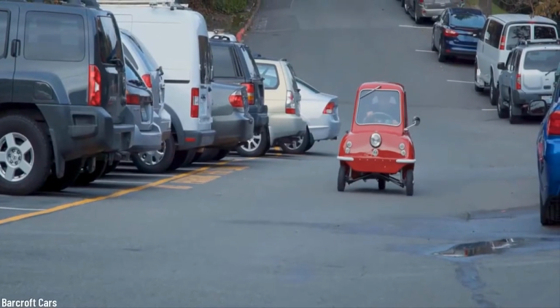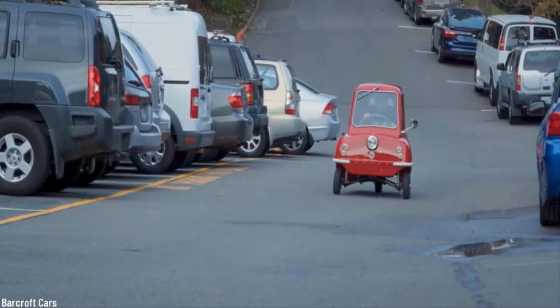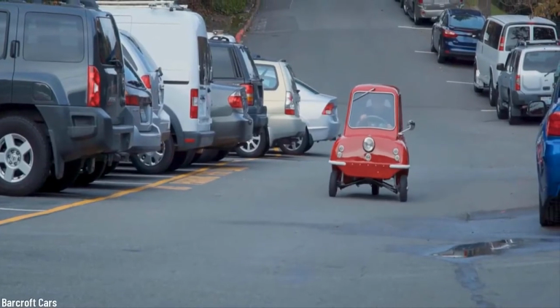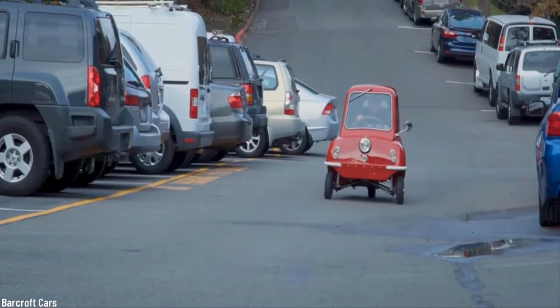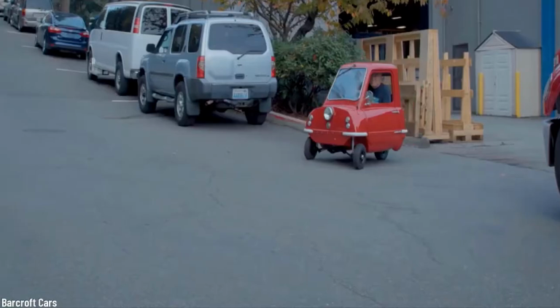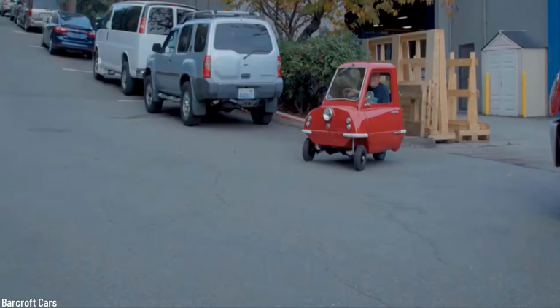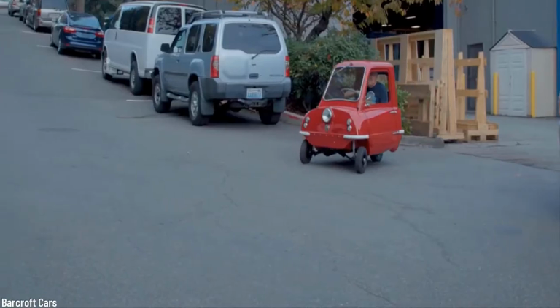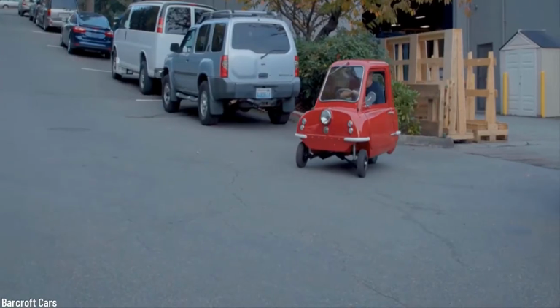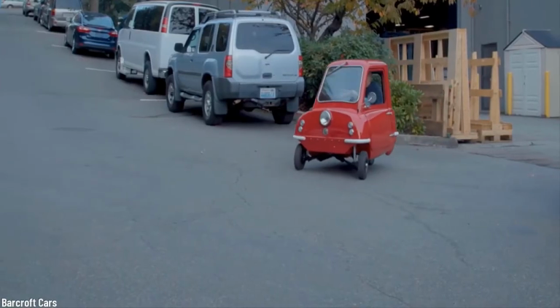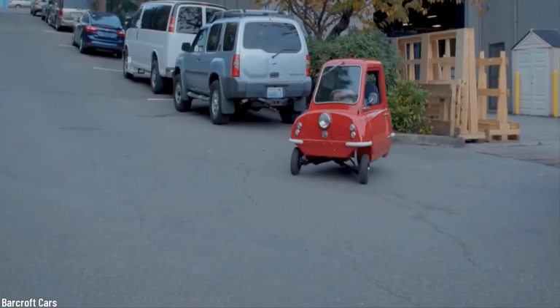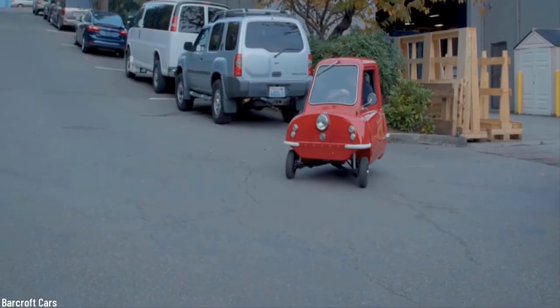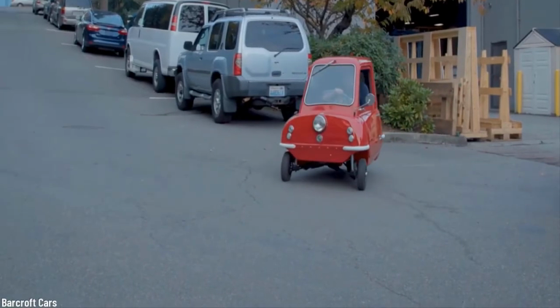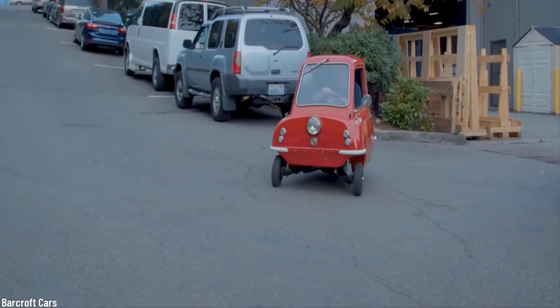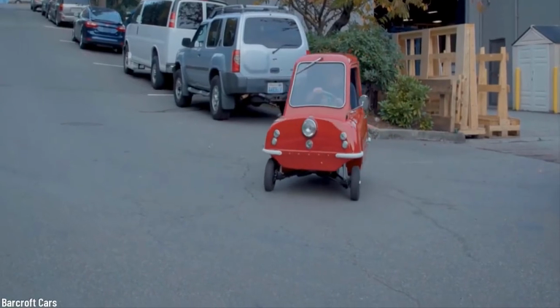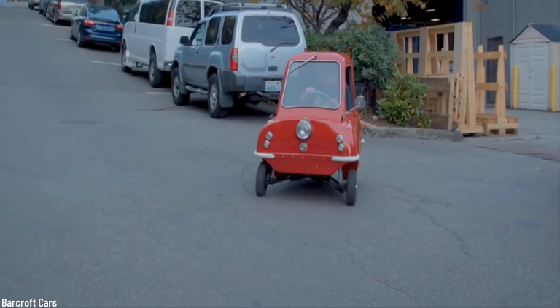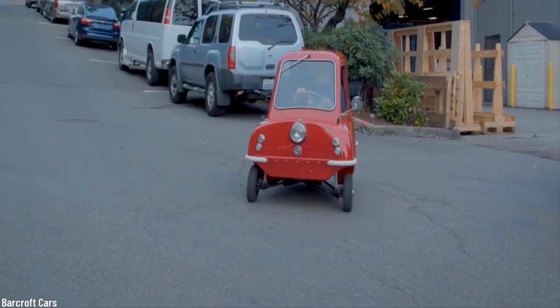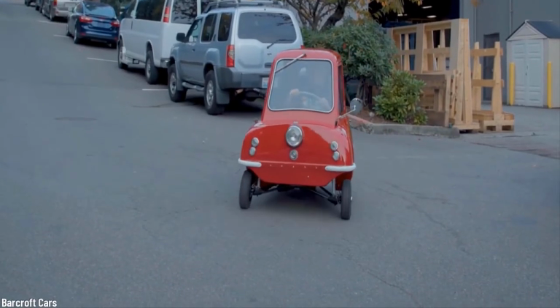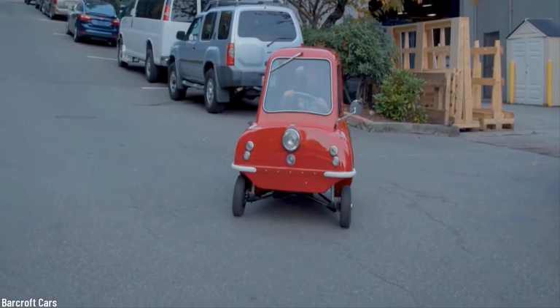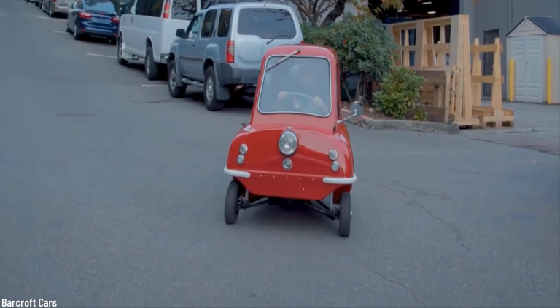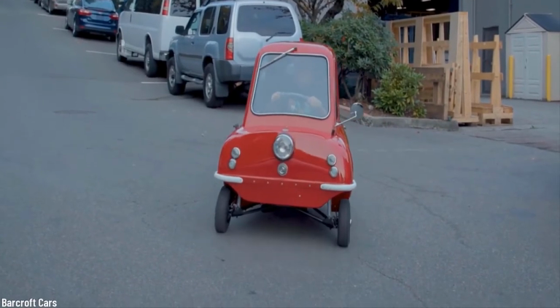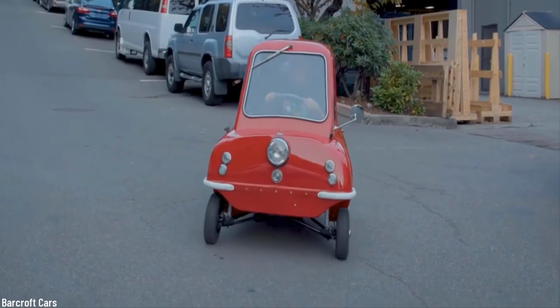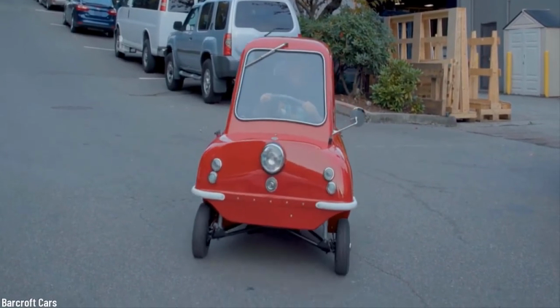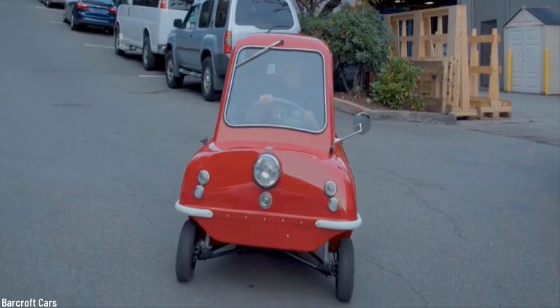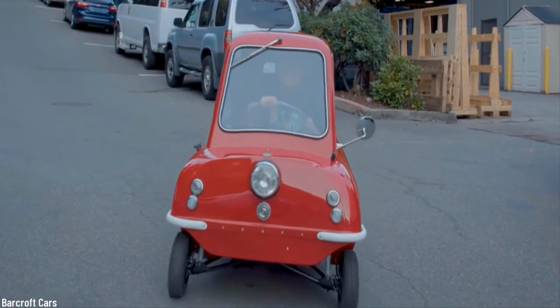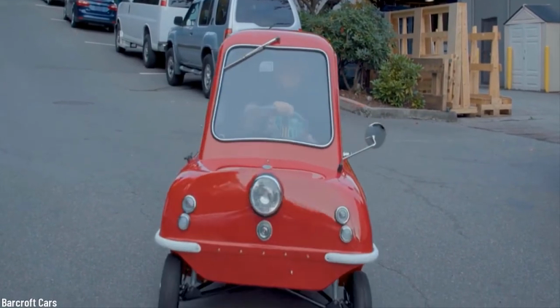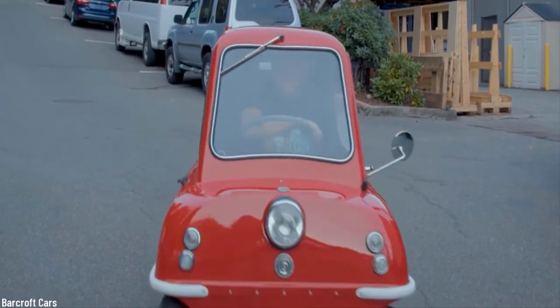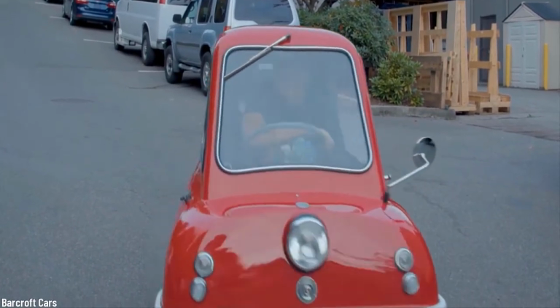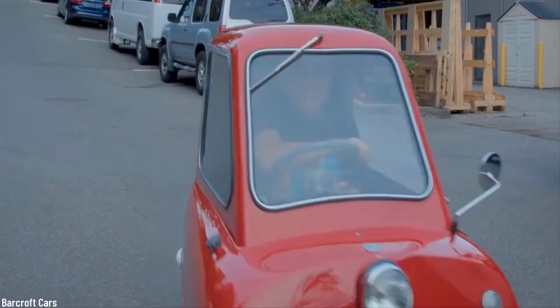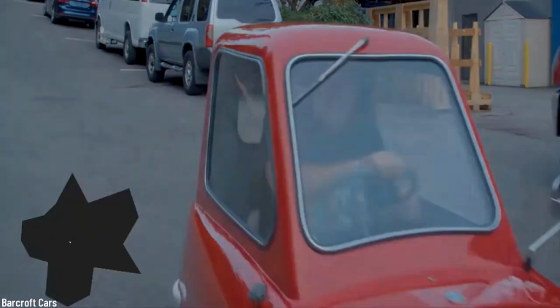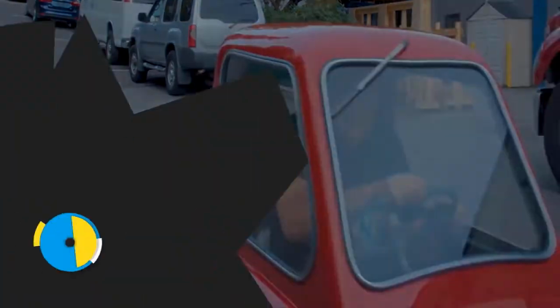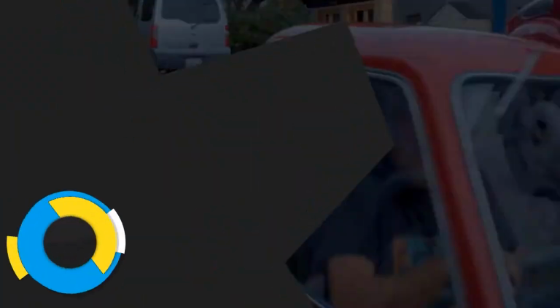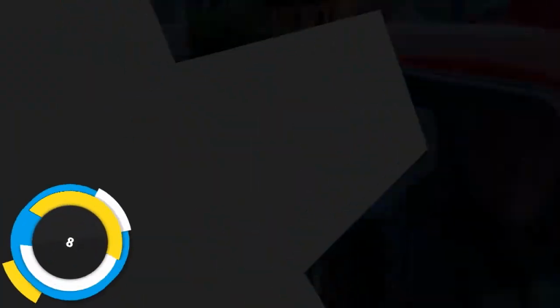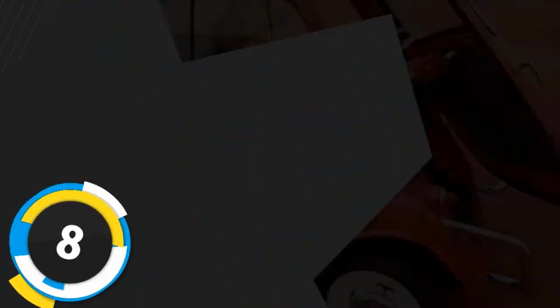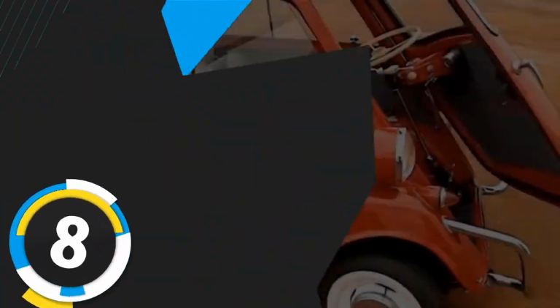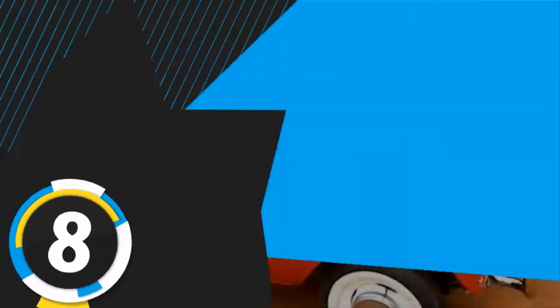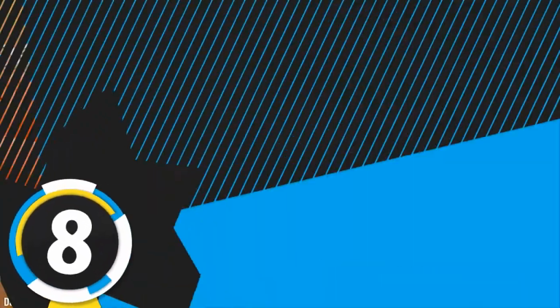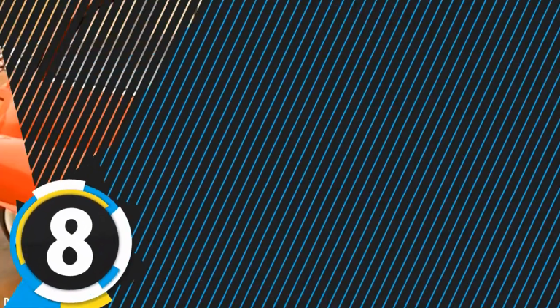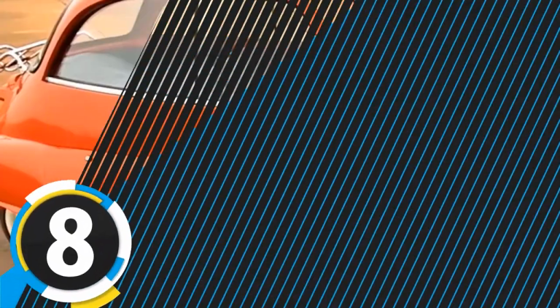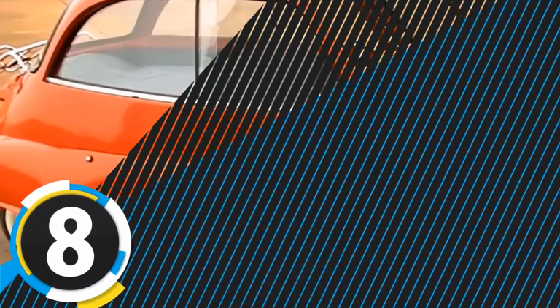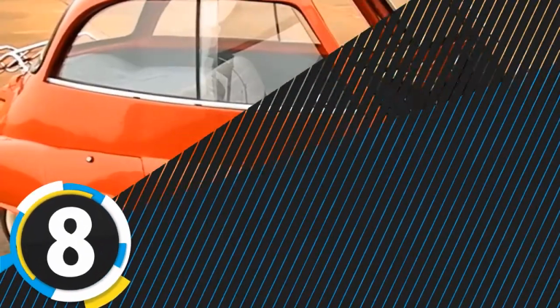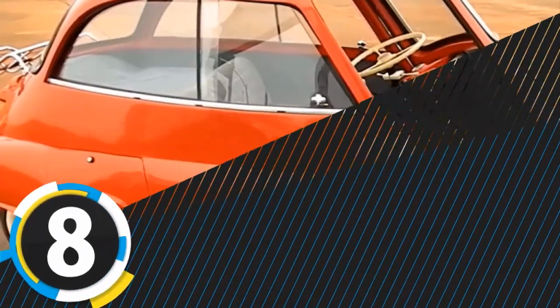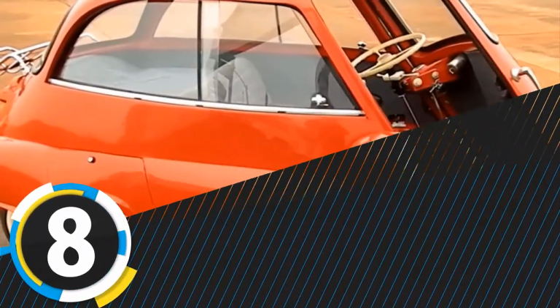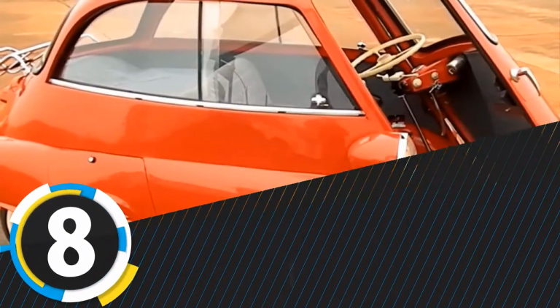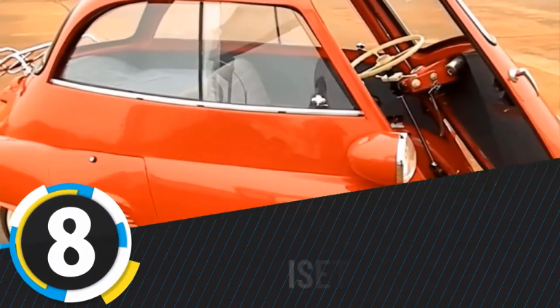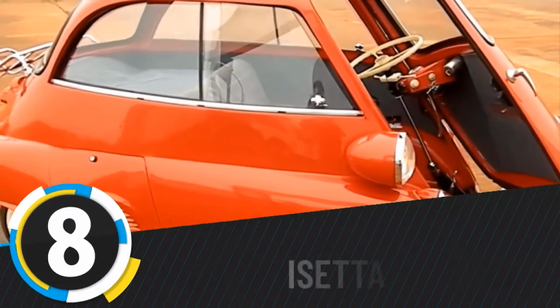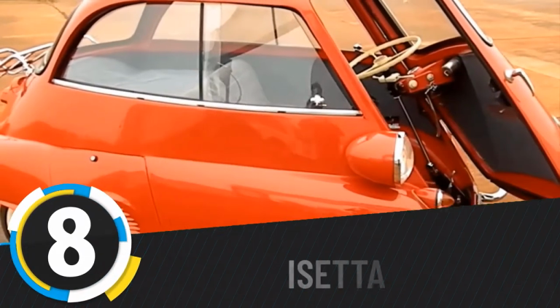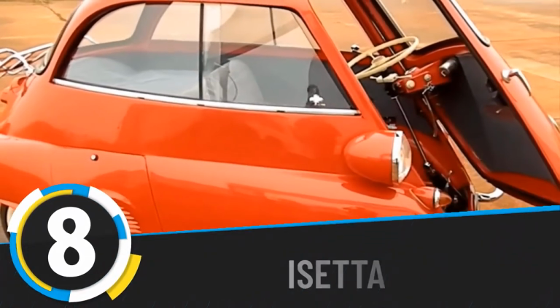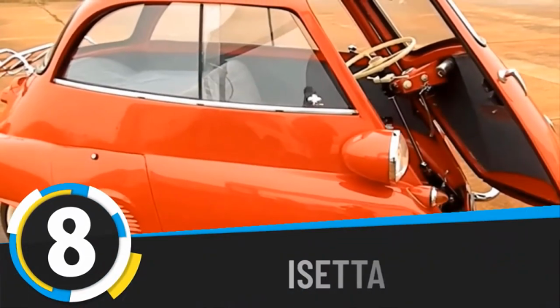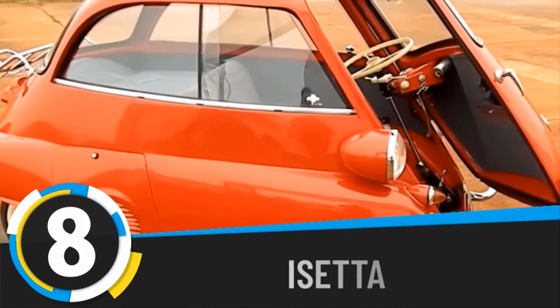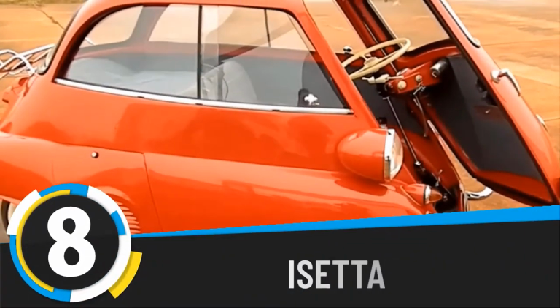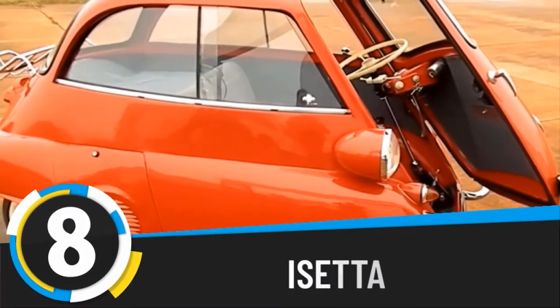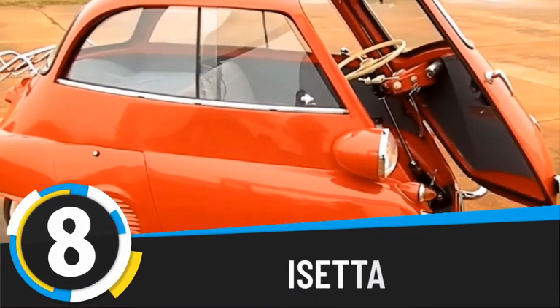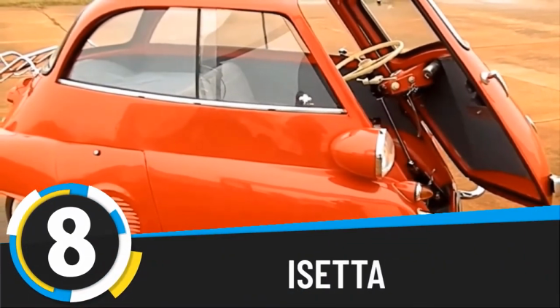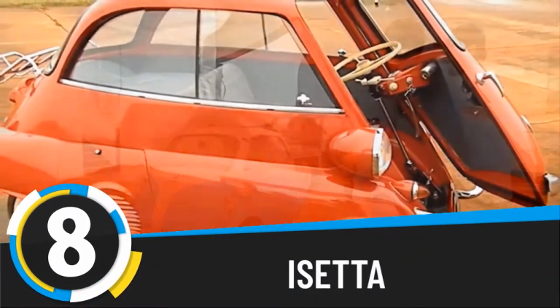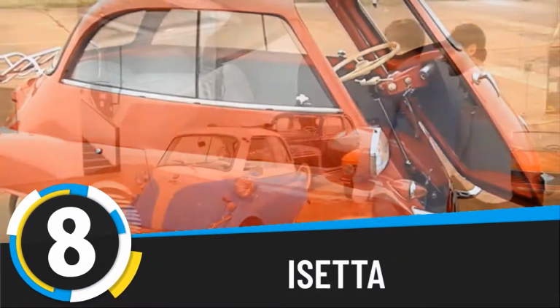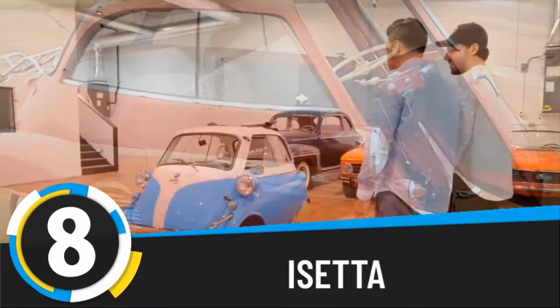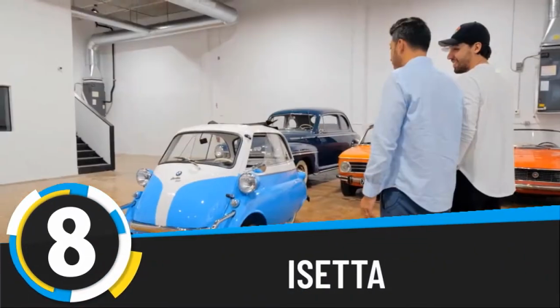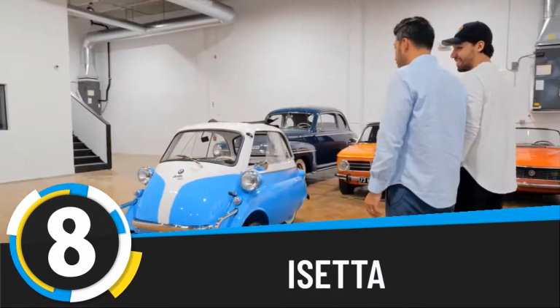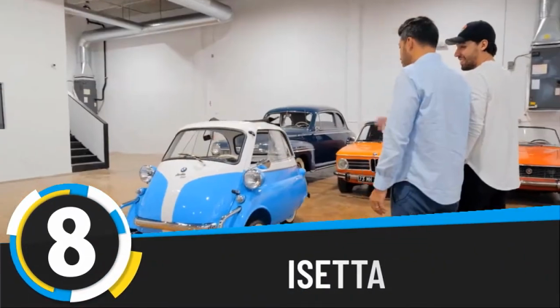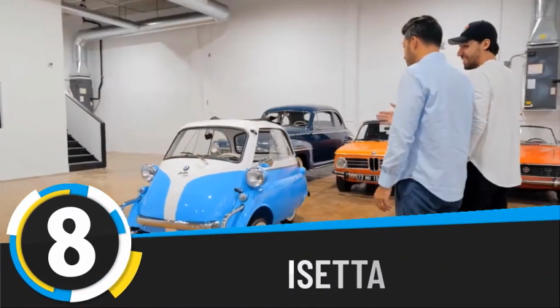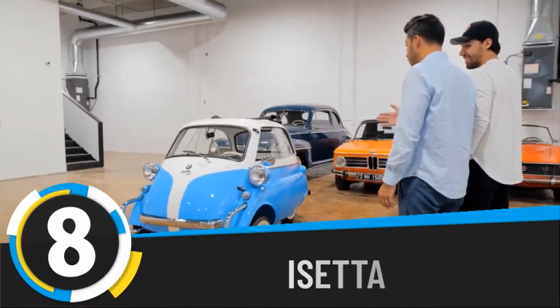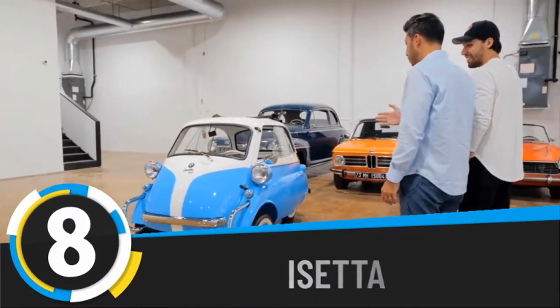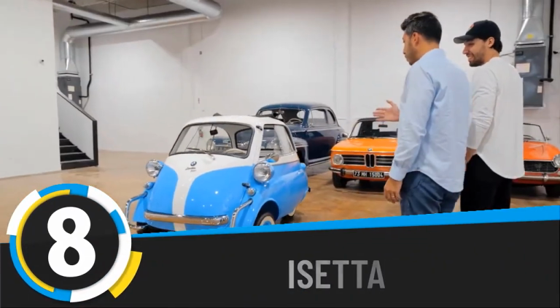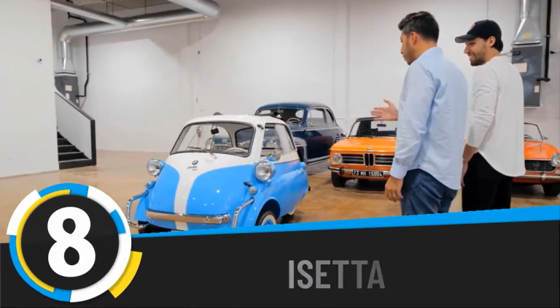One Peel P50 fetched a price of $176,000 at a Sotheby's auction in March of 2016. Only 27 are known to still exist out of the 50 that the company made.